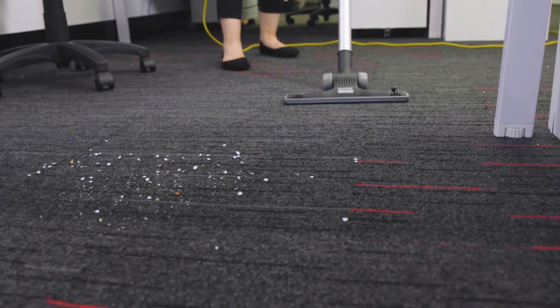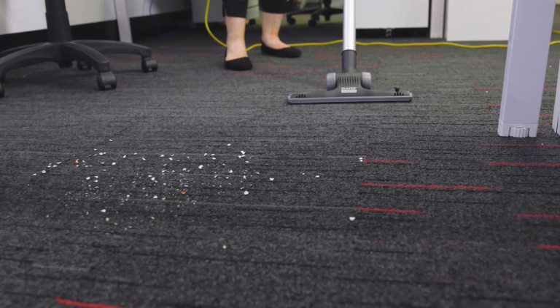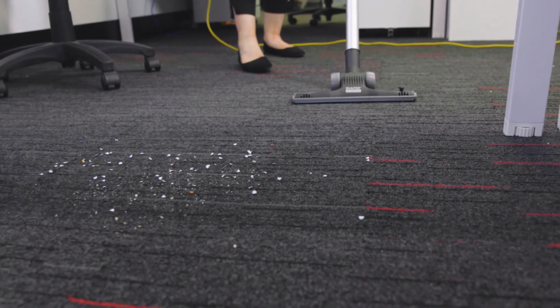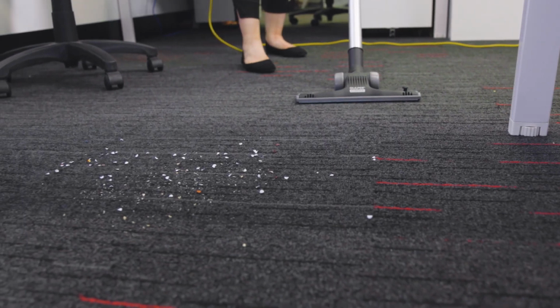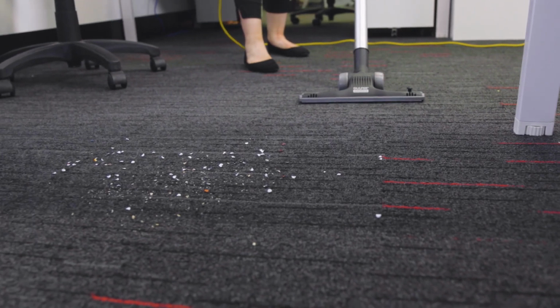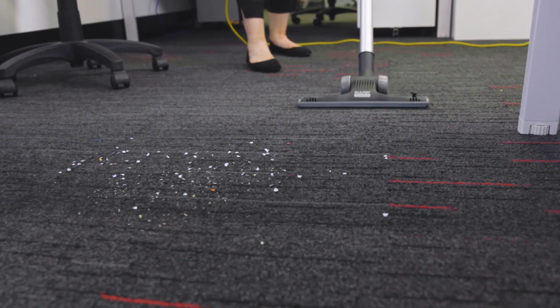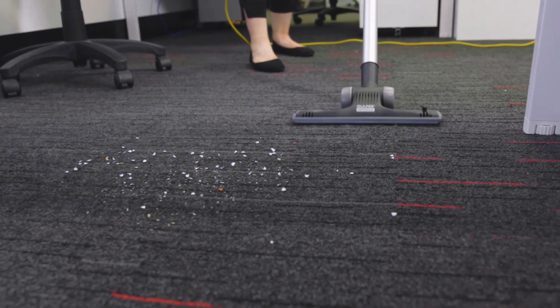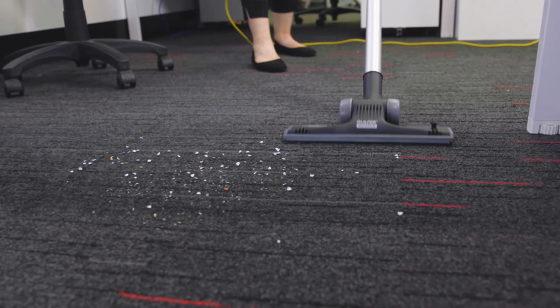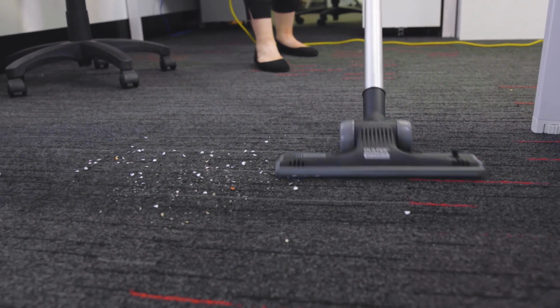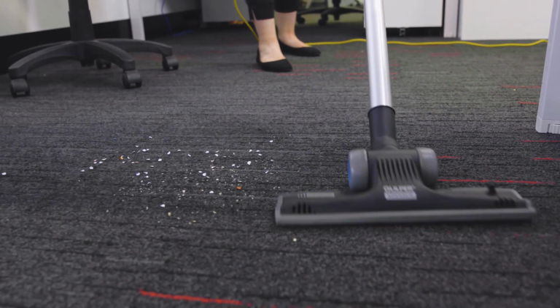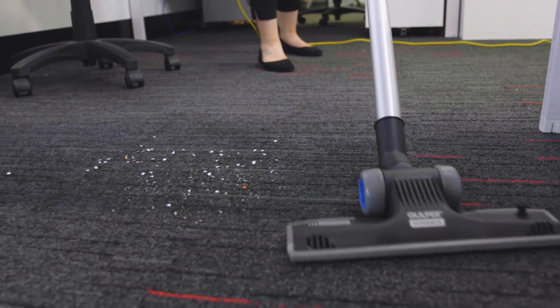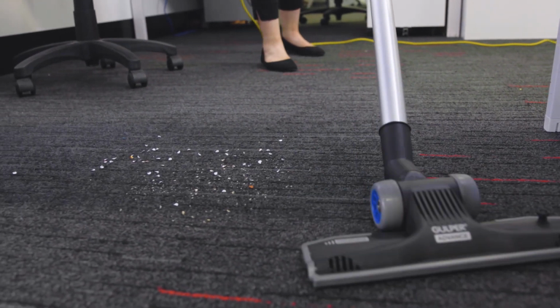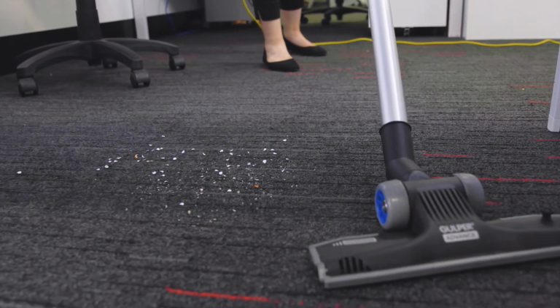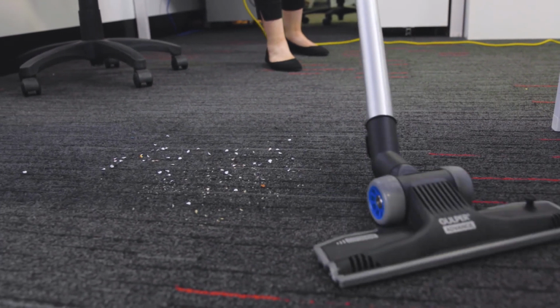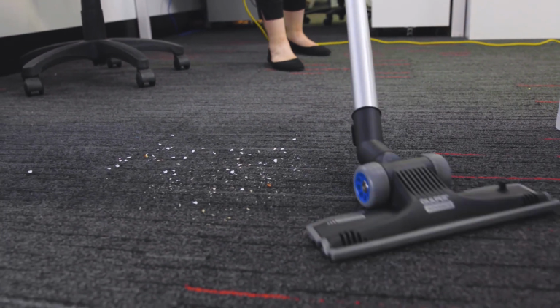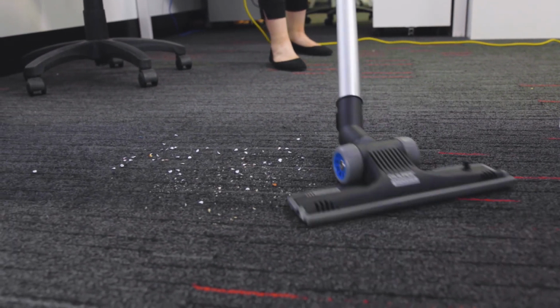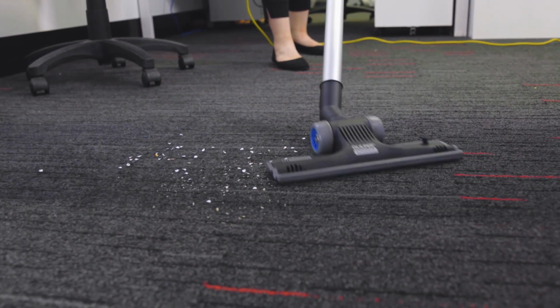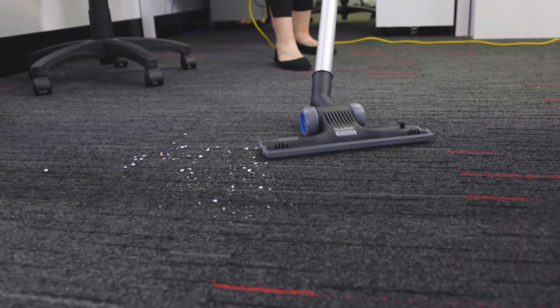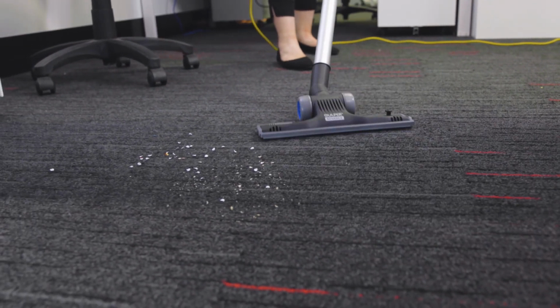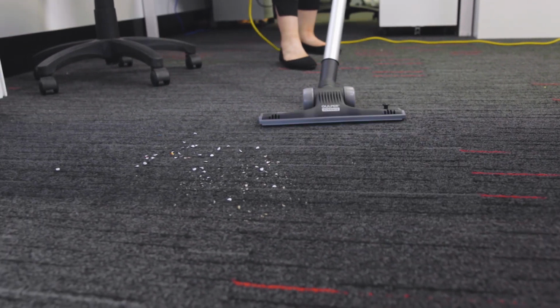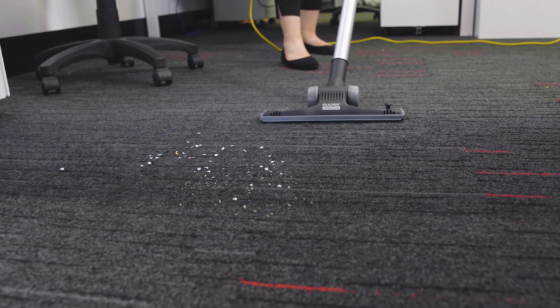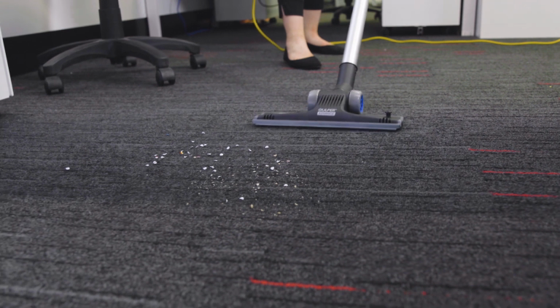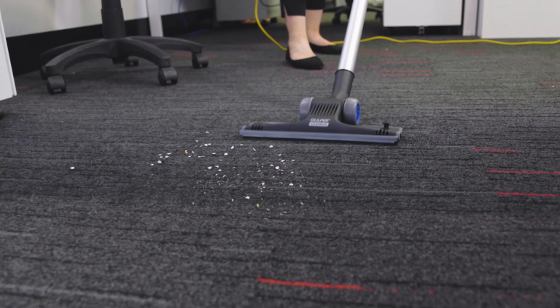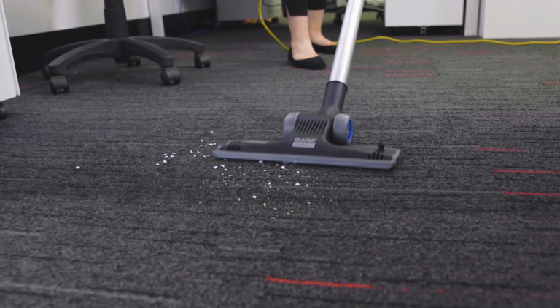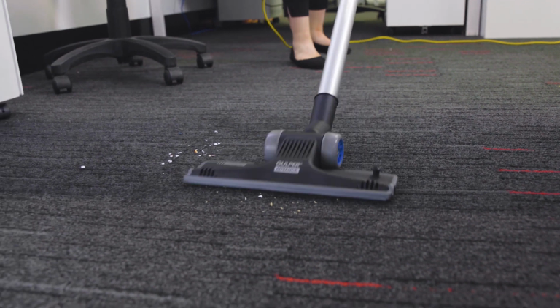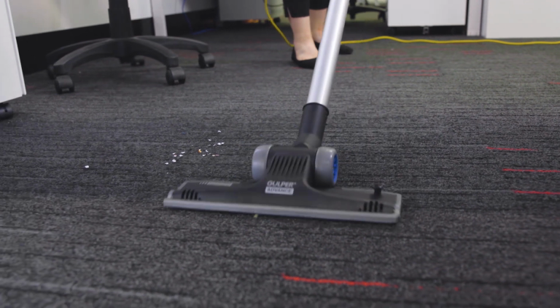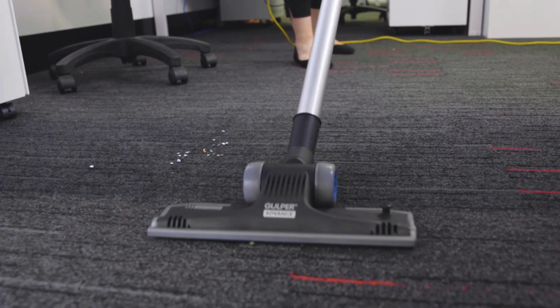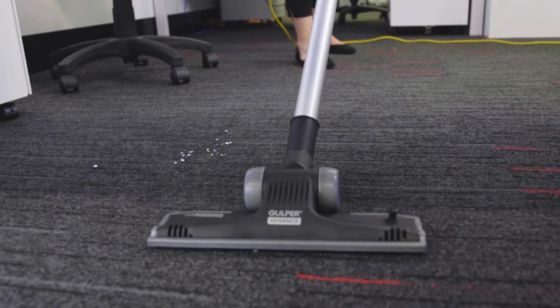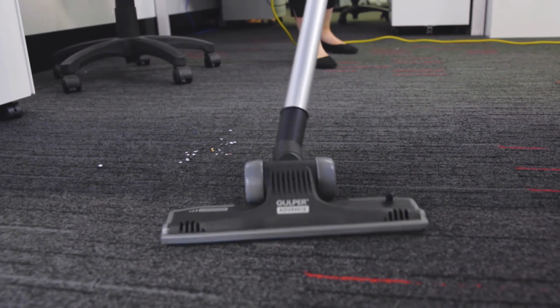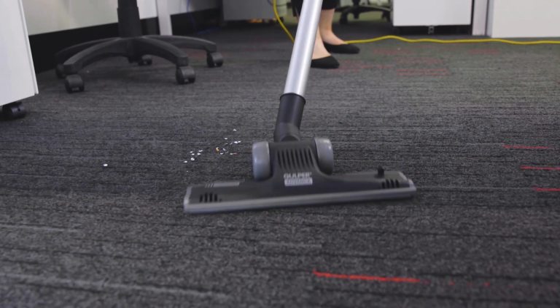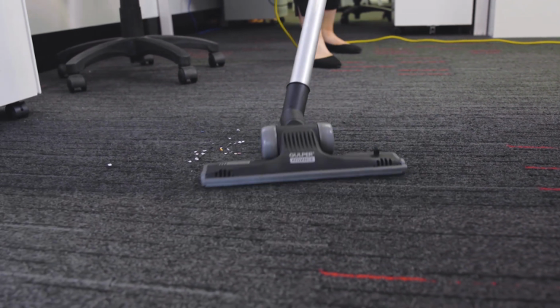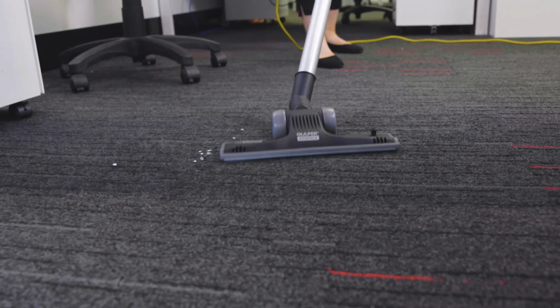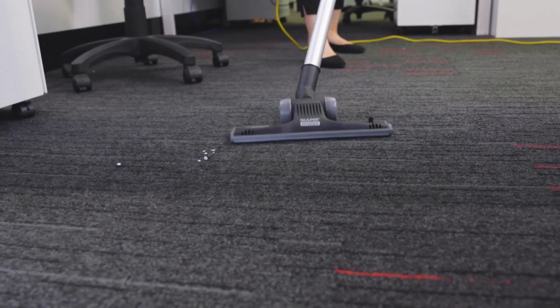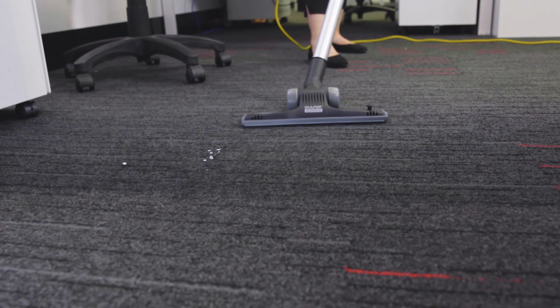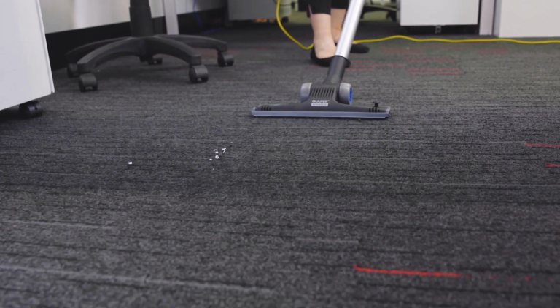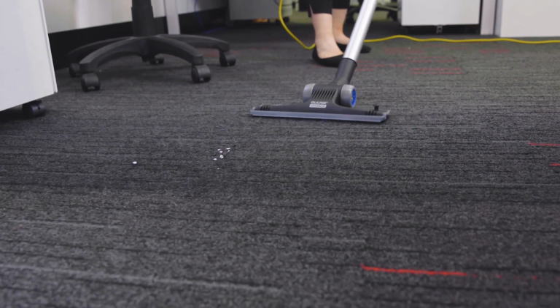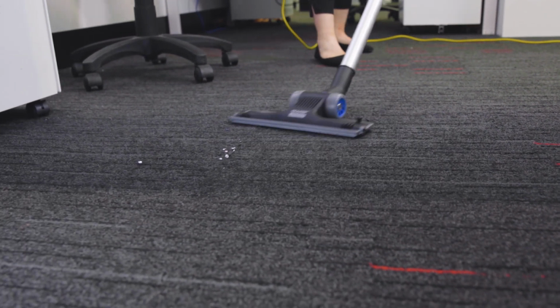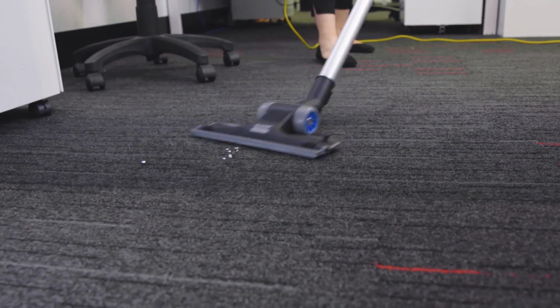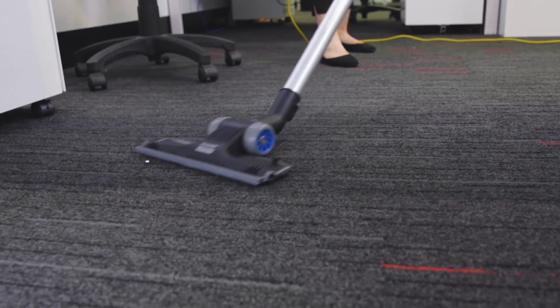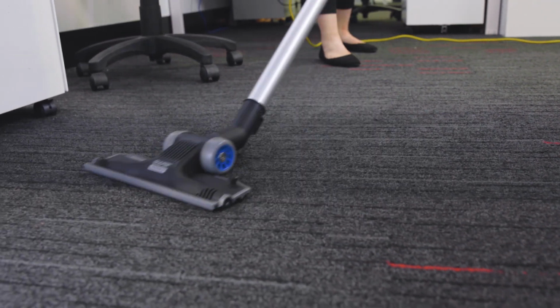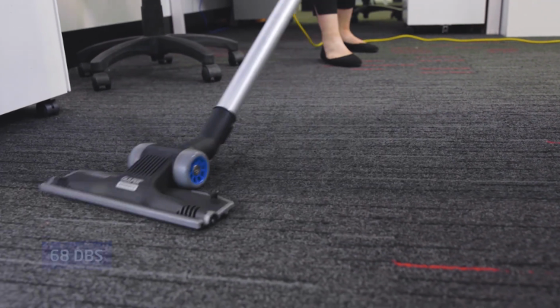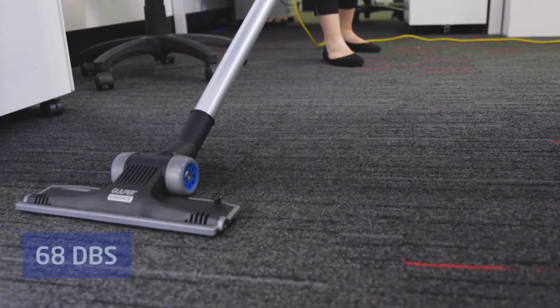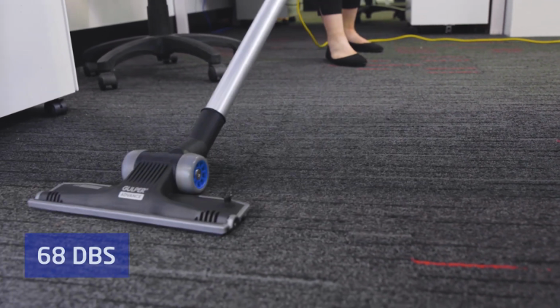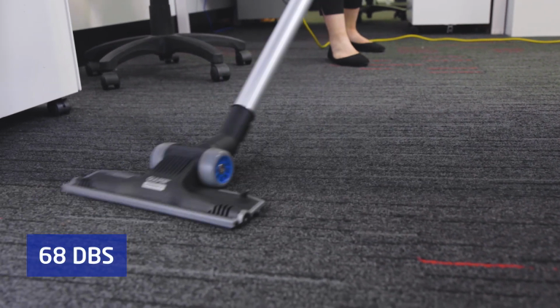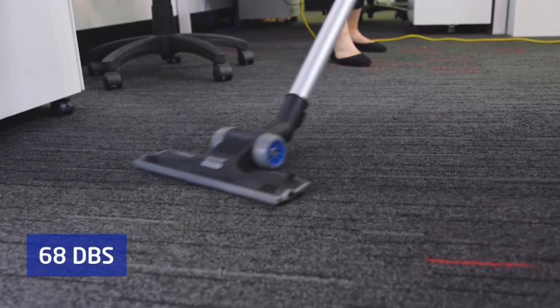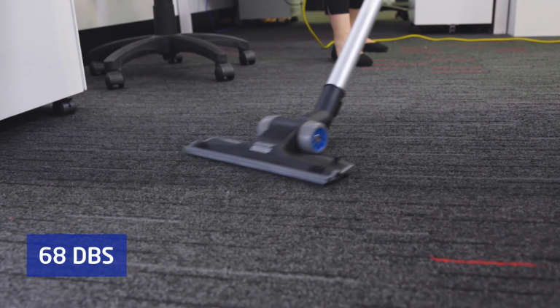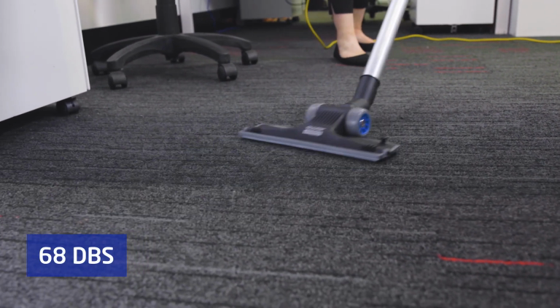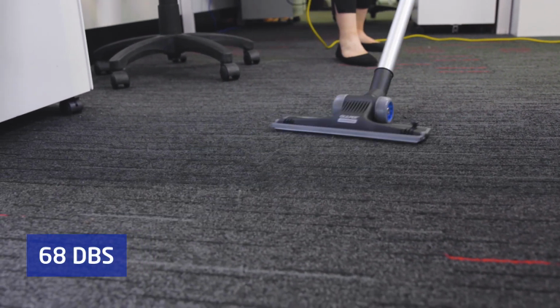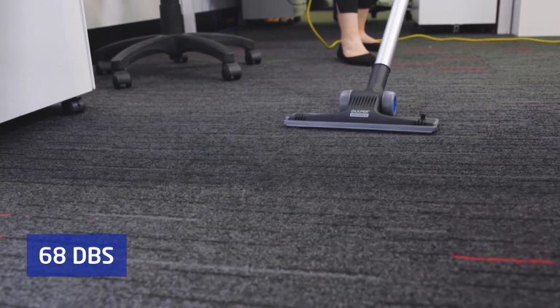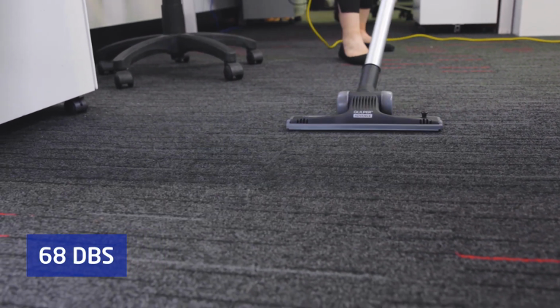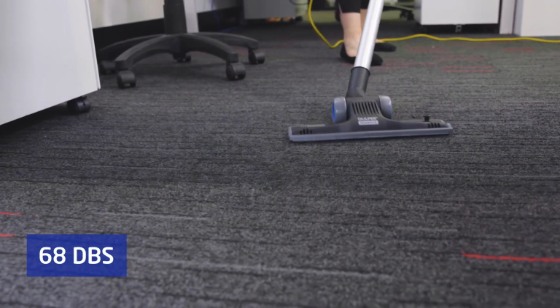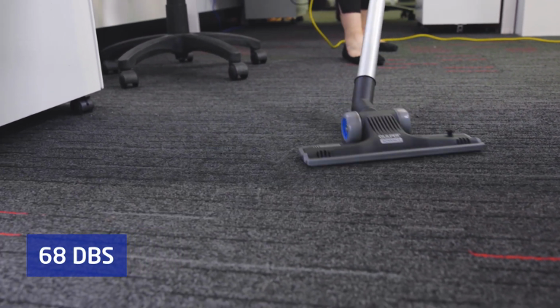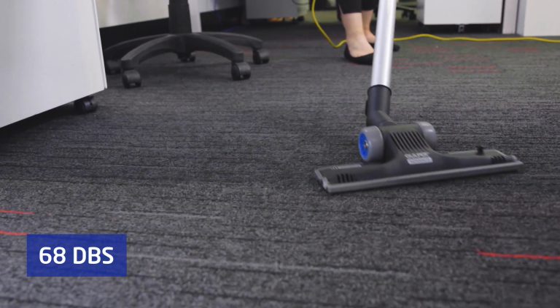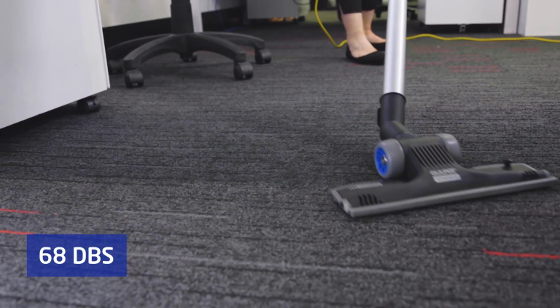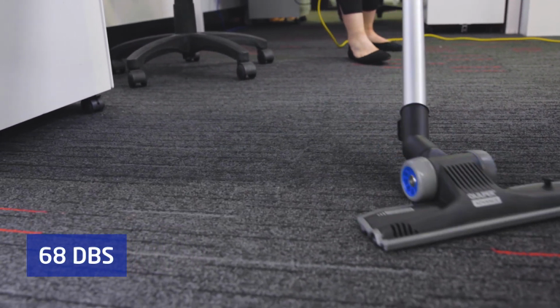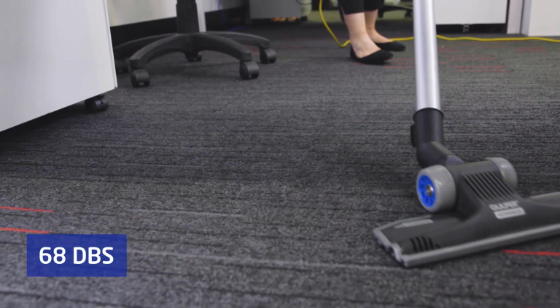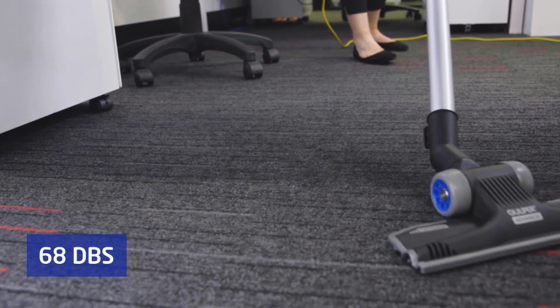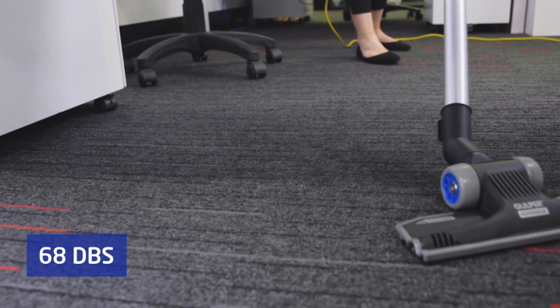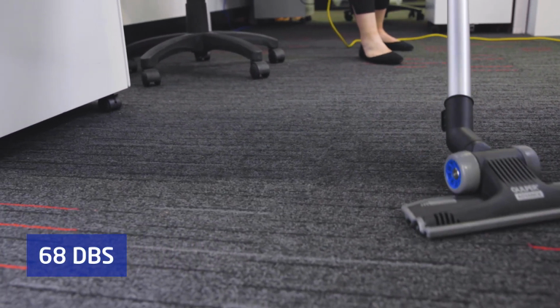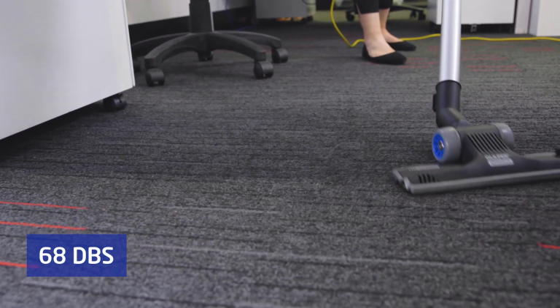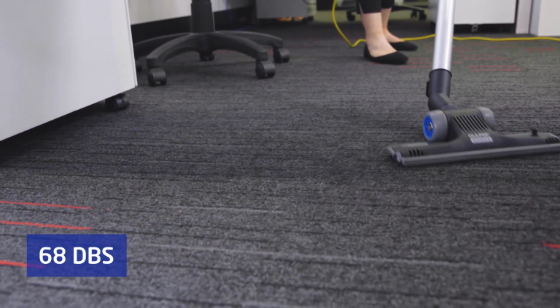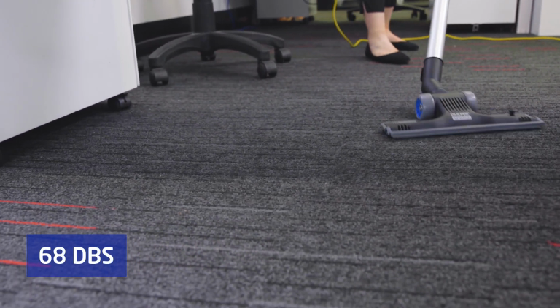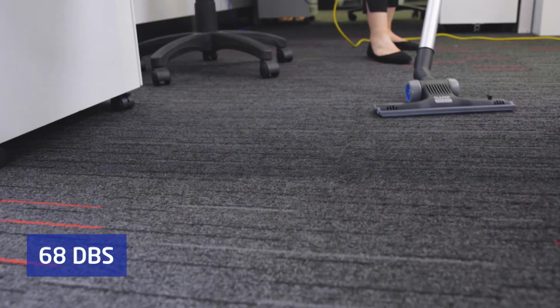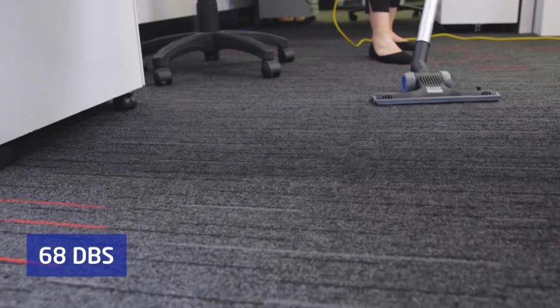This machine is noticeably quiet in comparison to other commercial machines in the market, at just 68 decibels when operating in Eco mode.